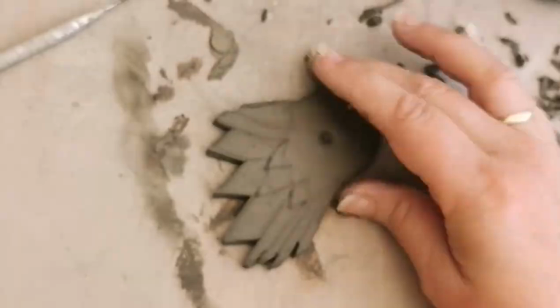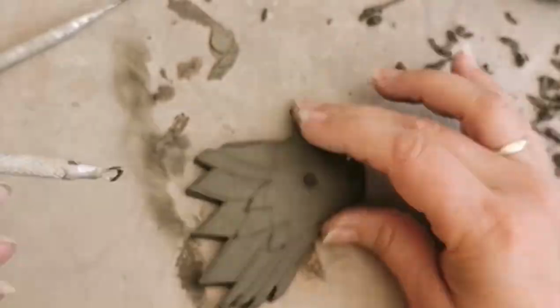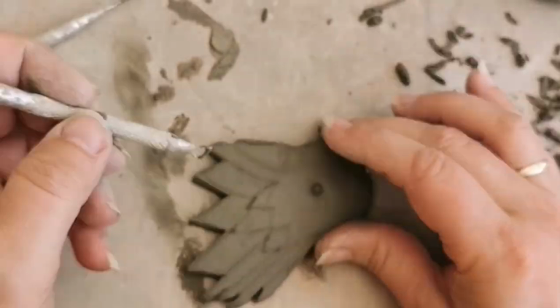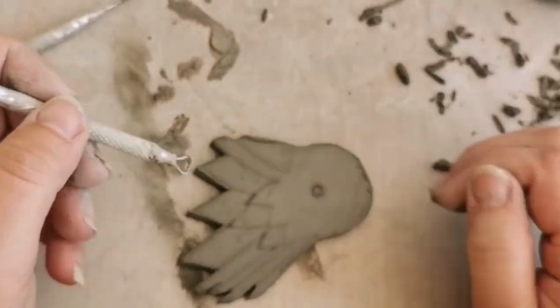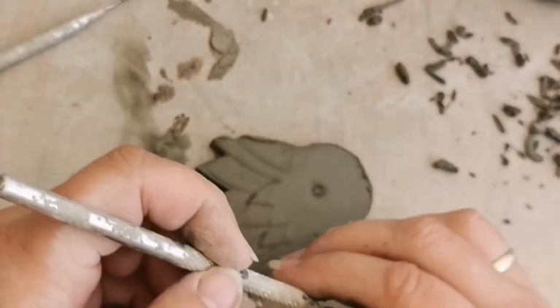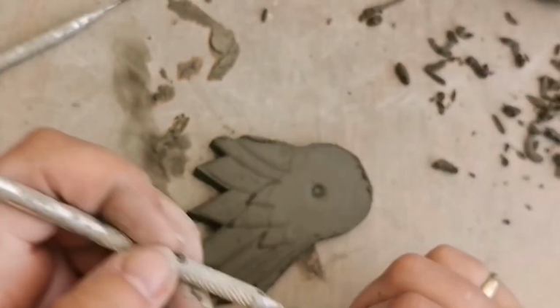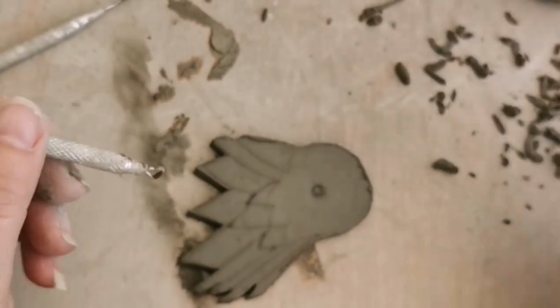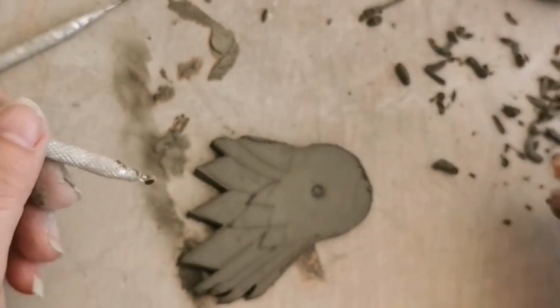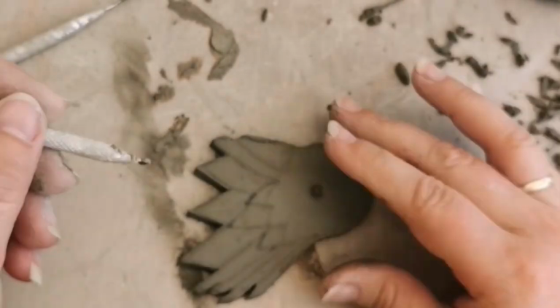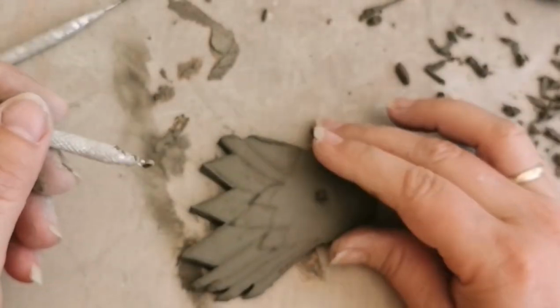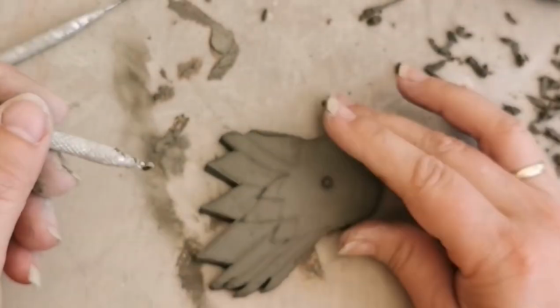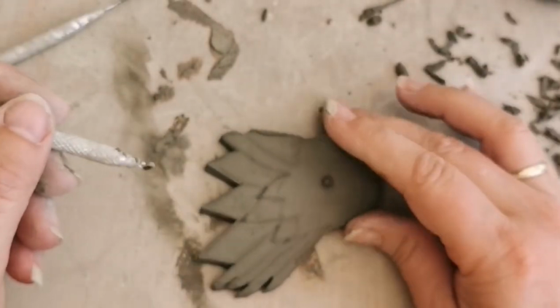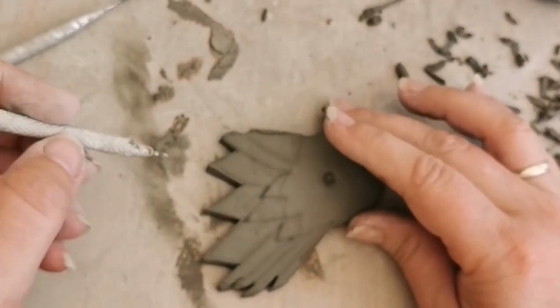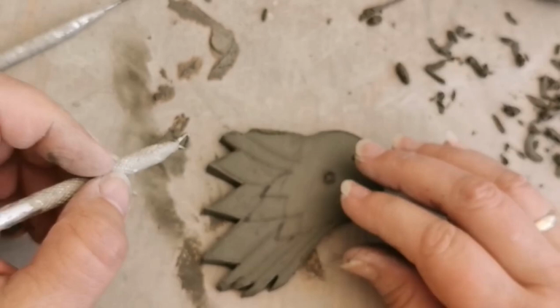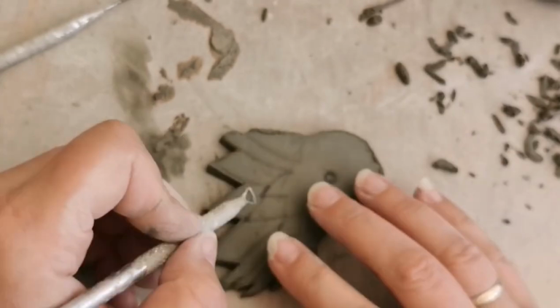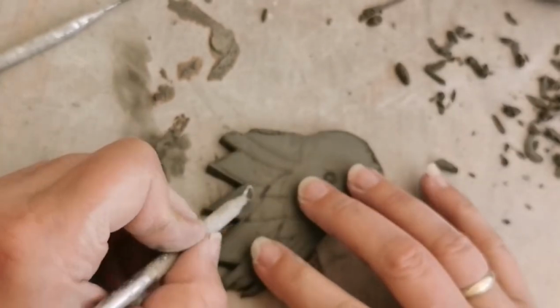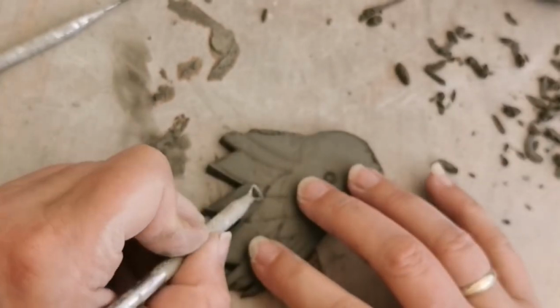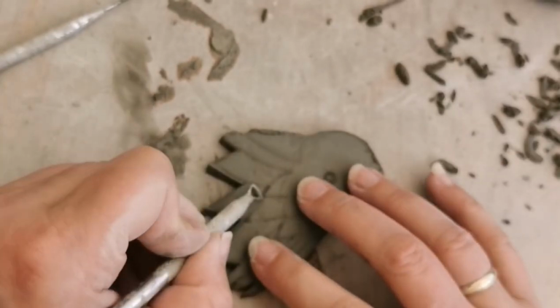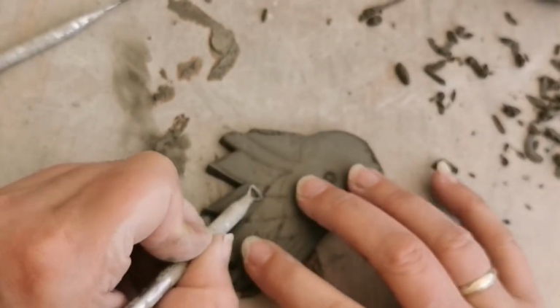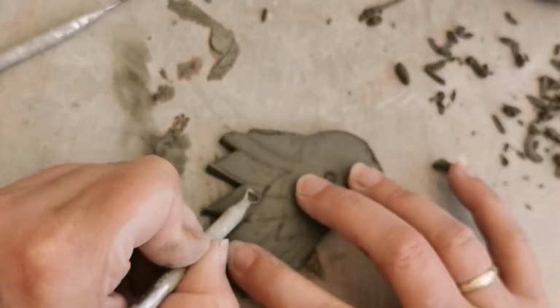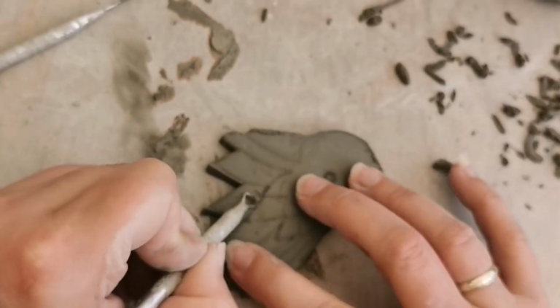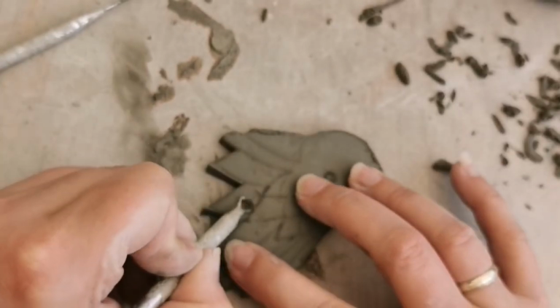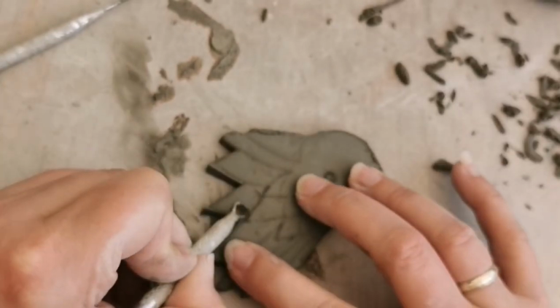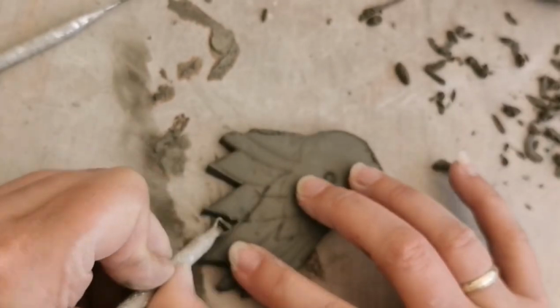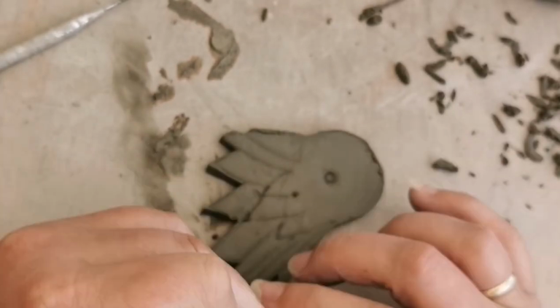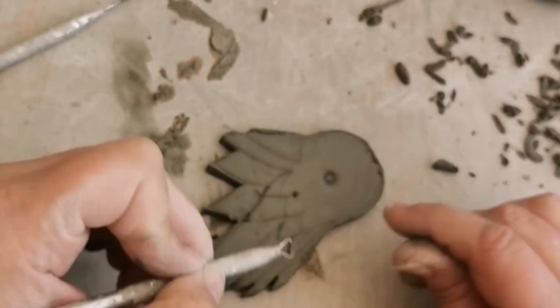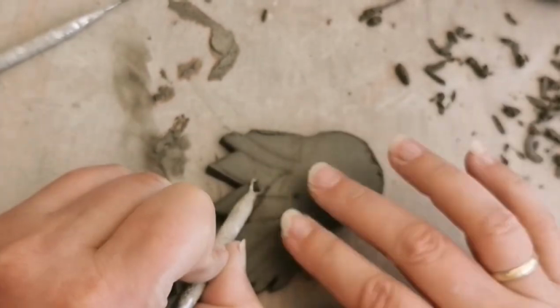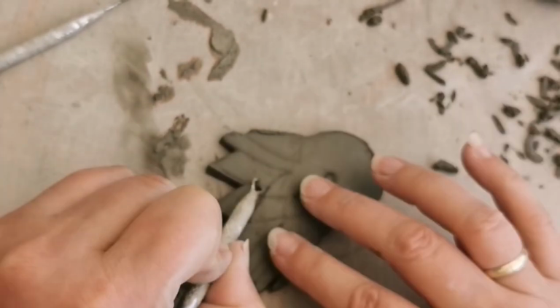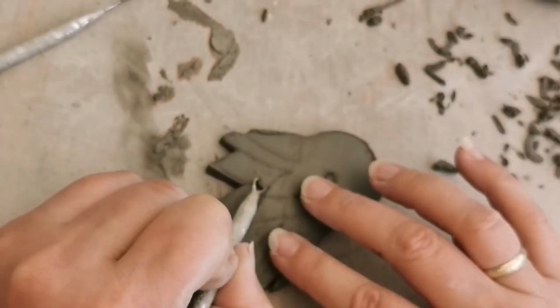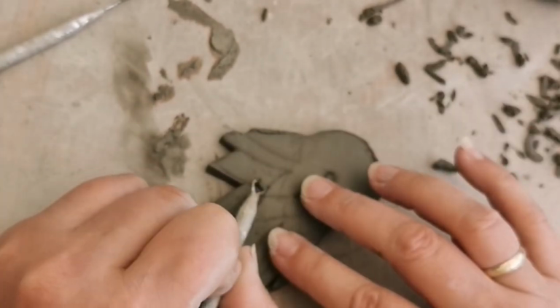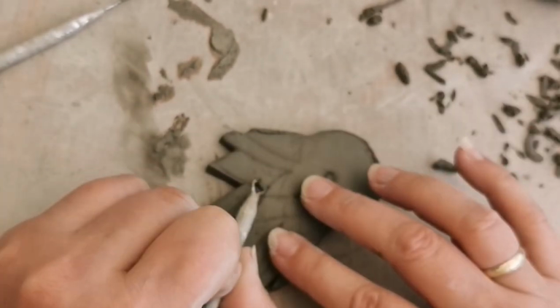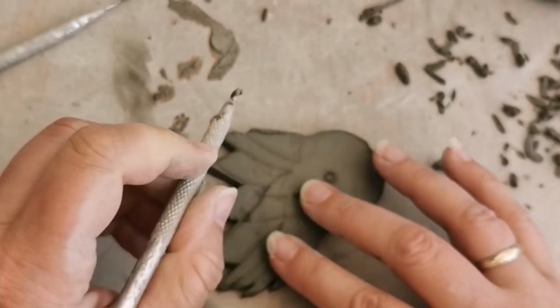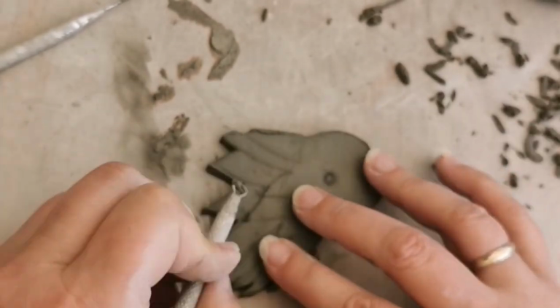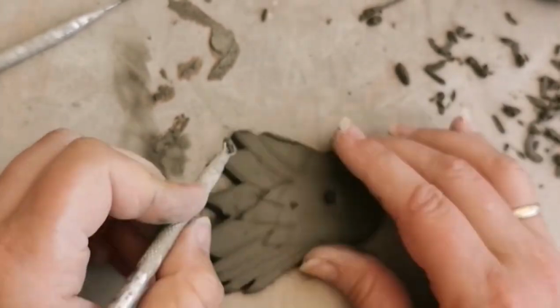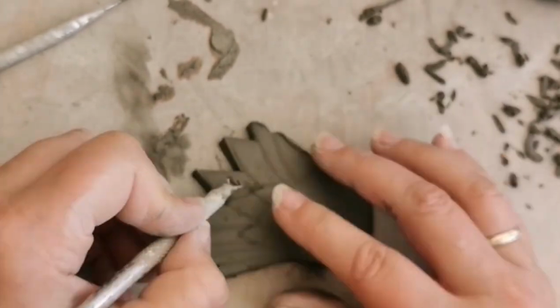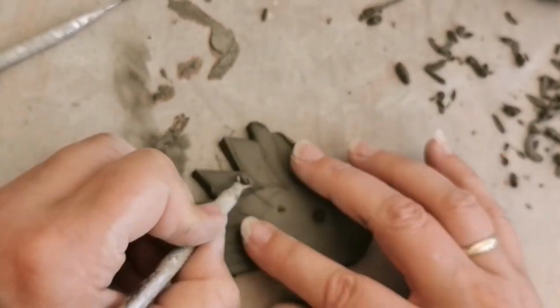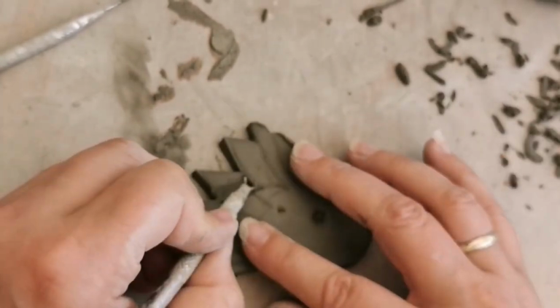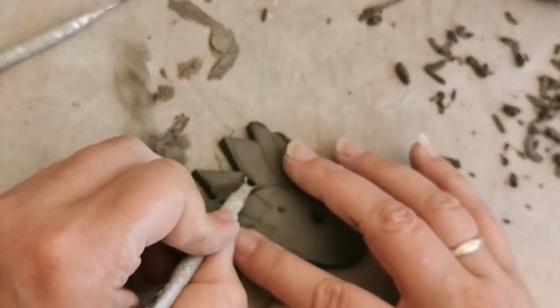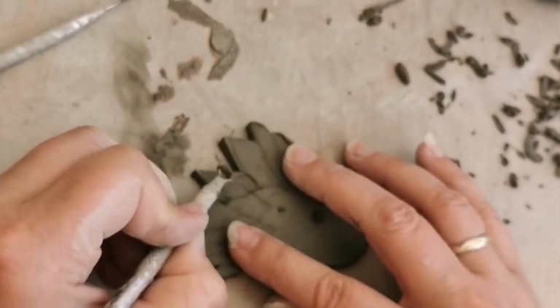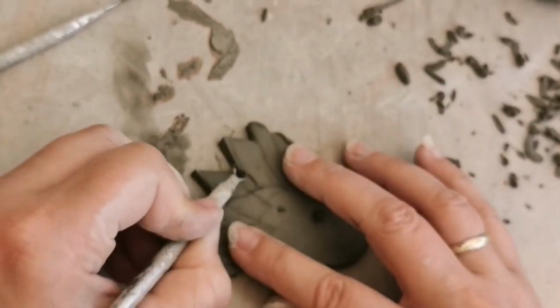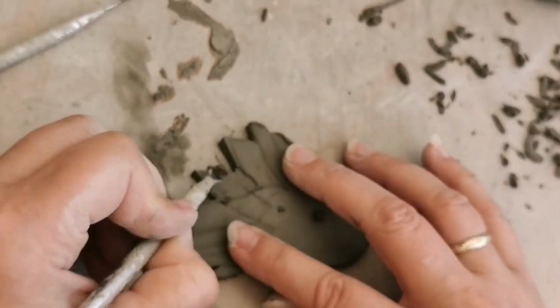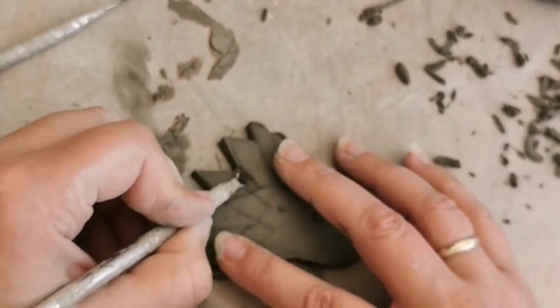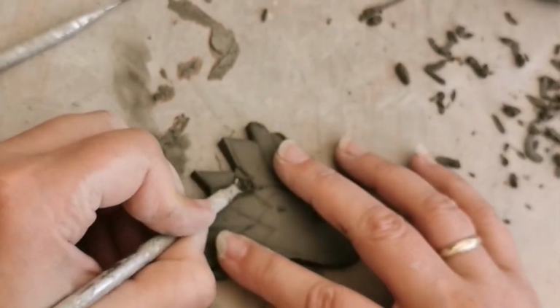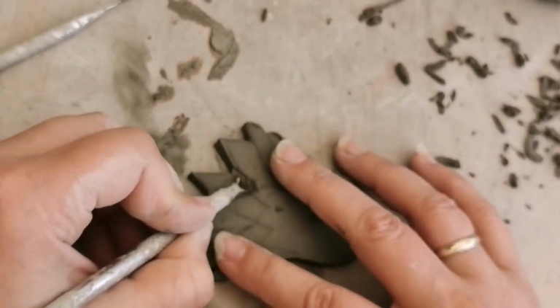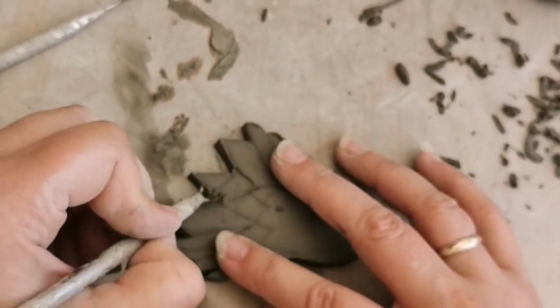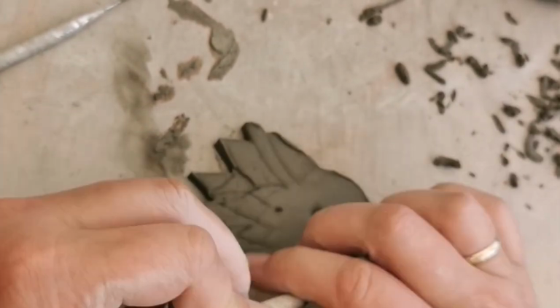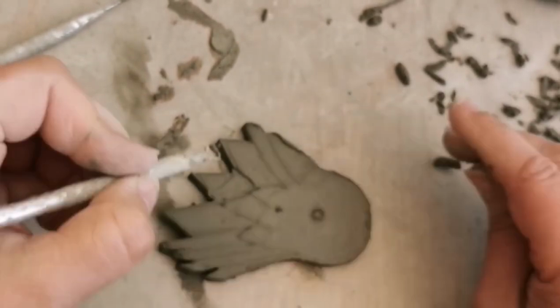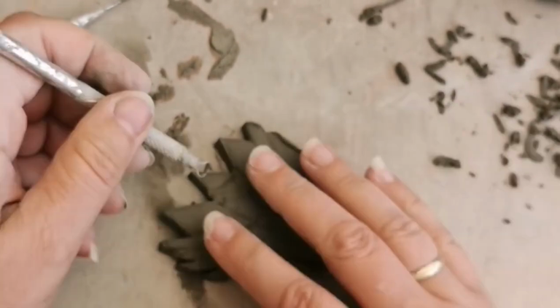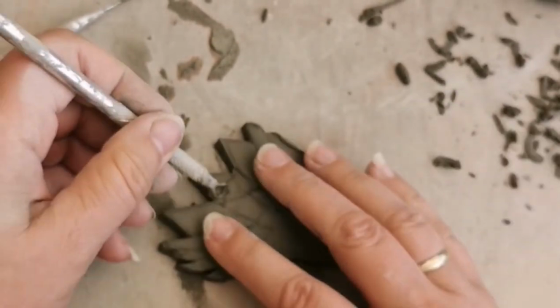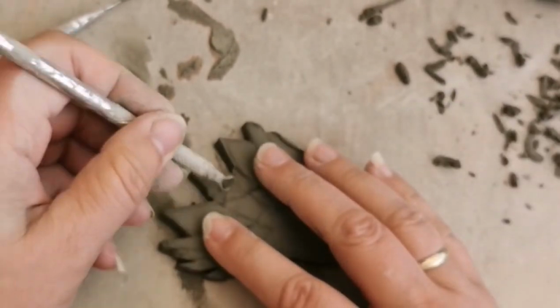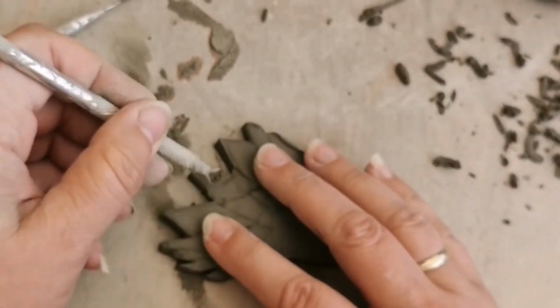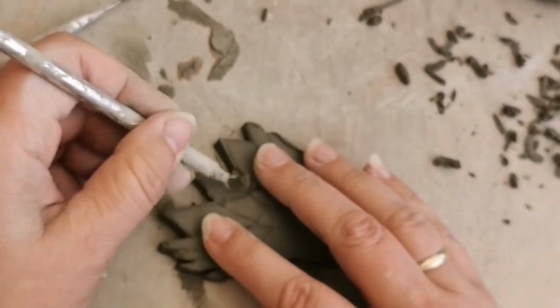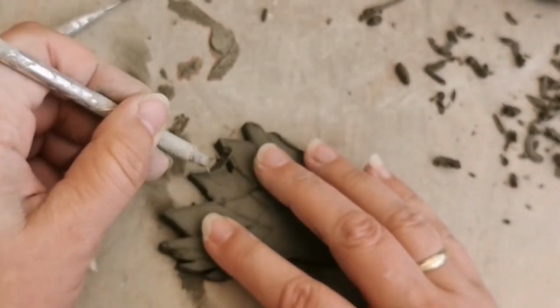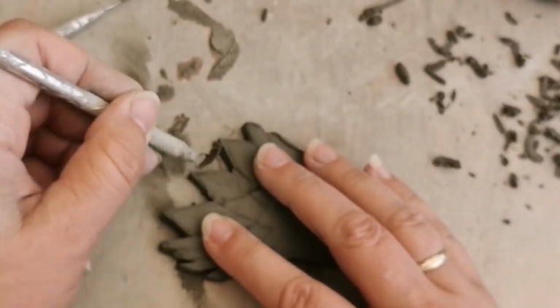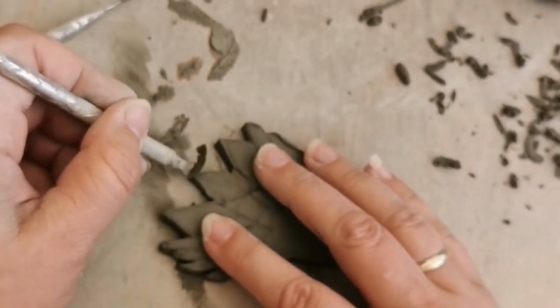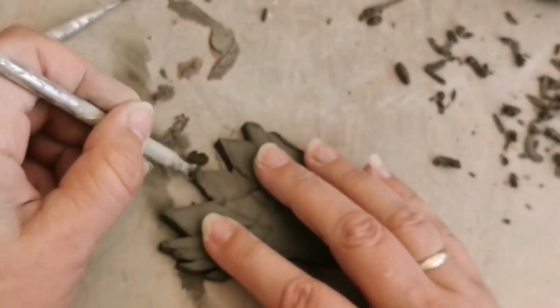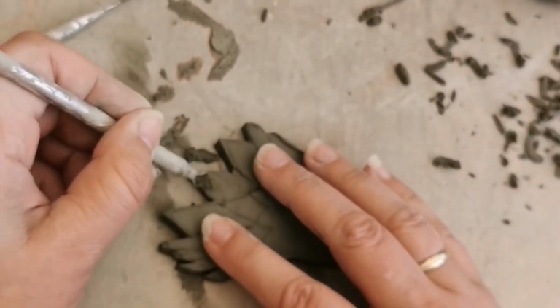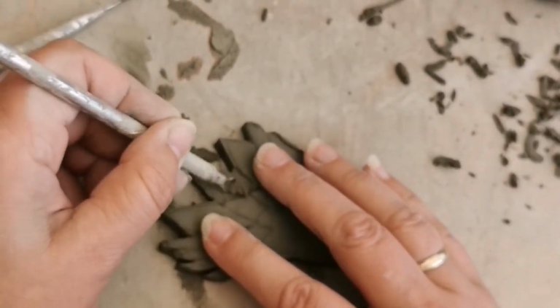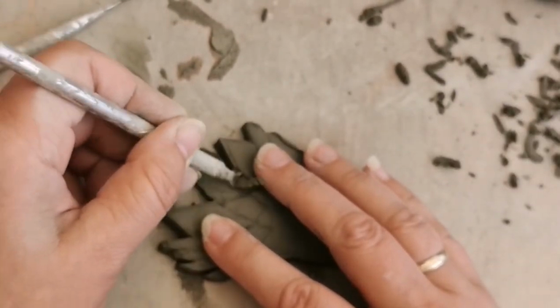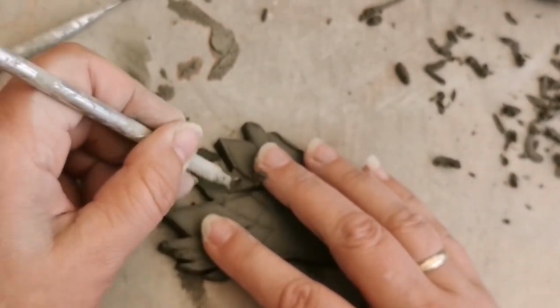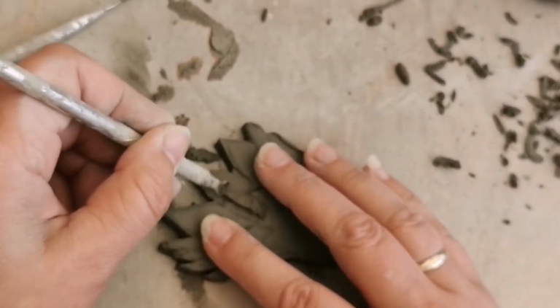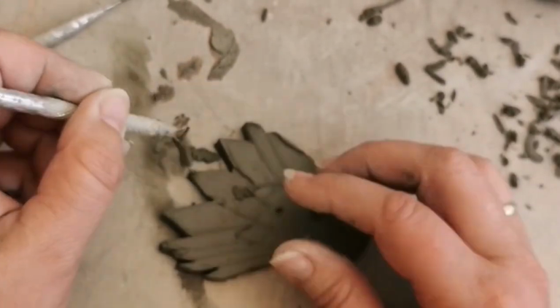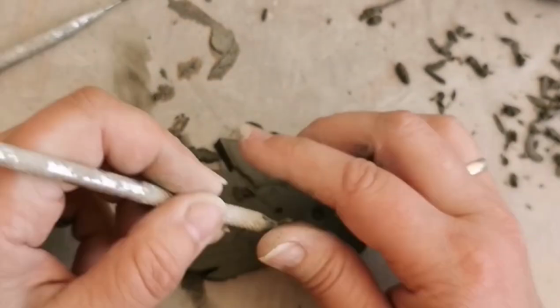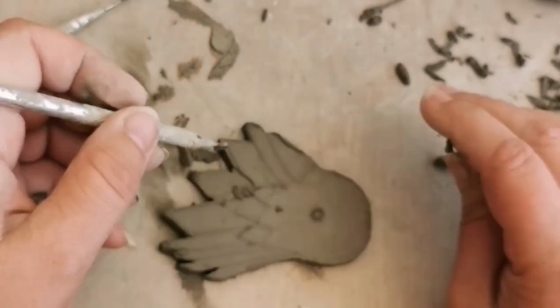Now I'm doing the same on the tail, using my trimming tool just to highlight each feather.